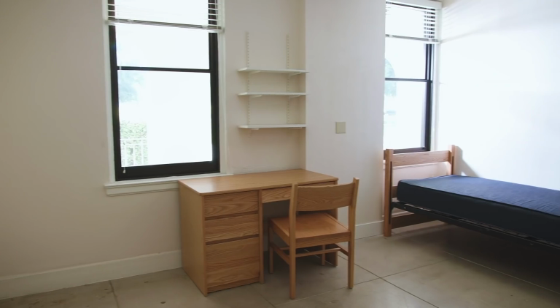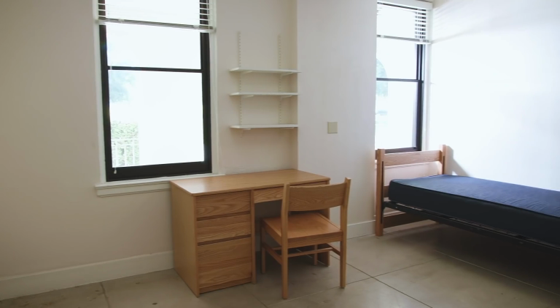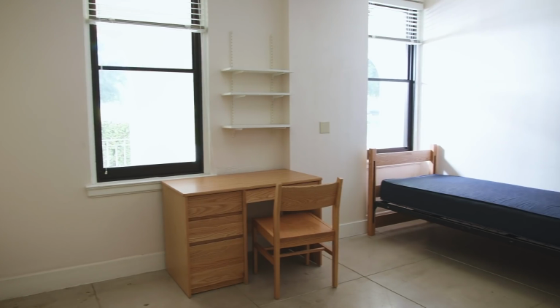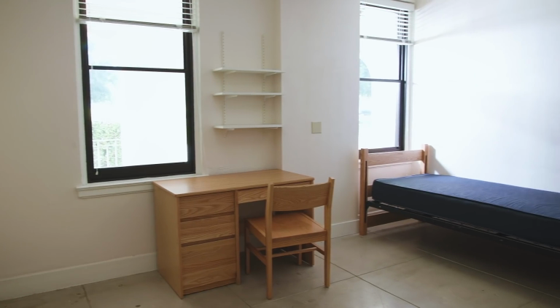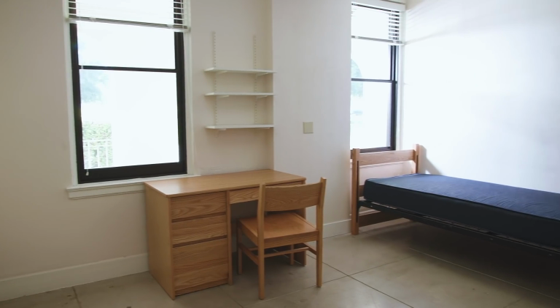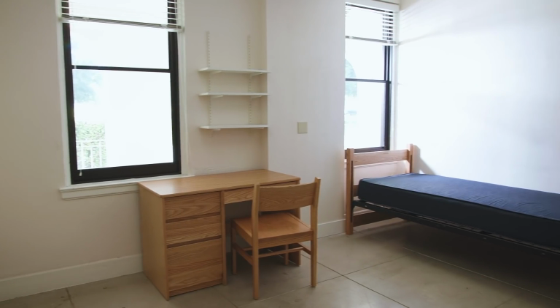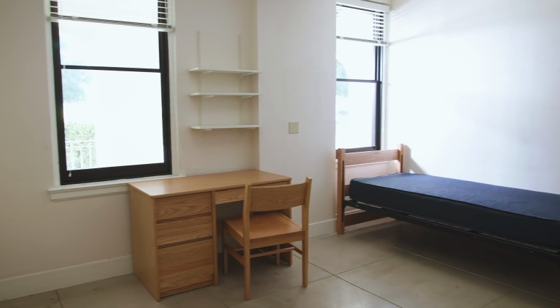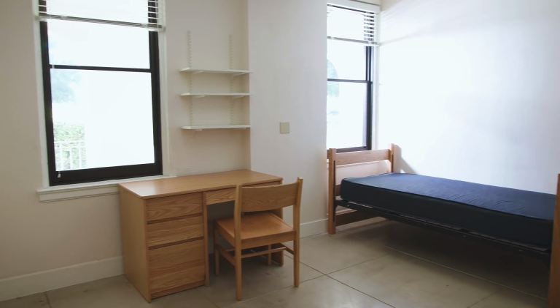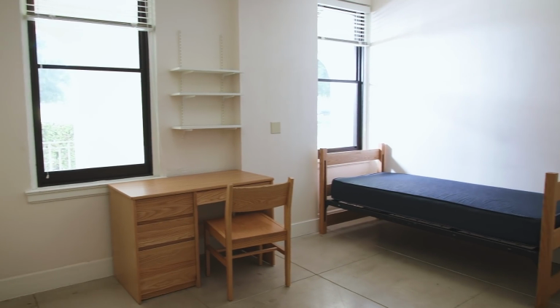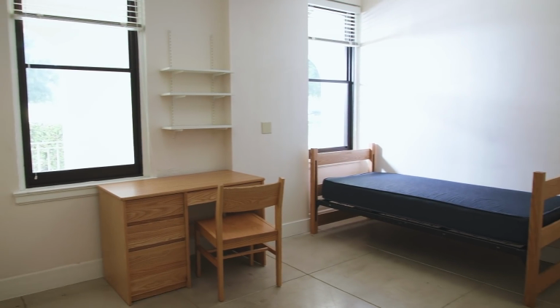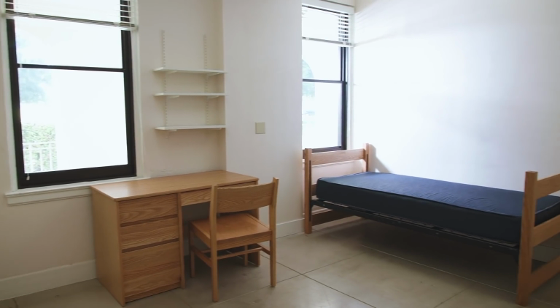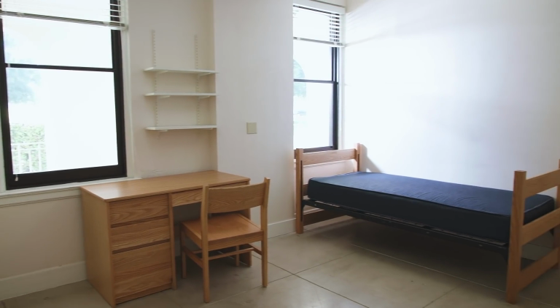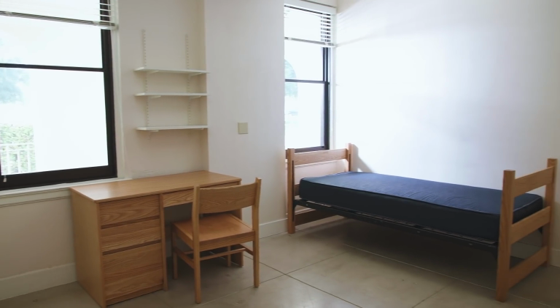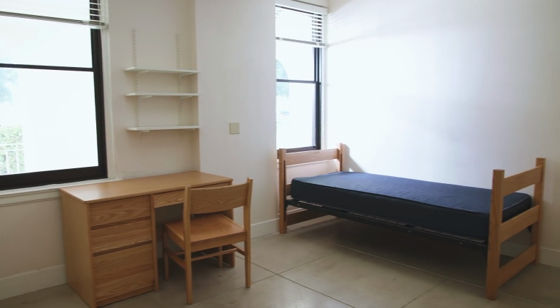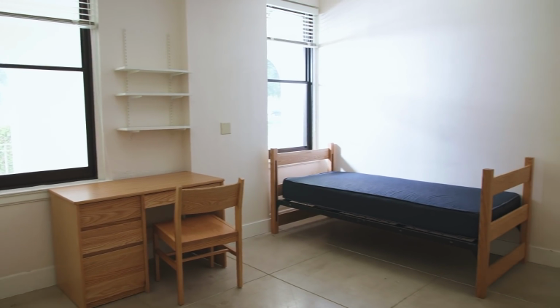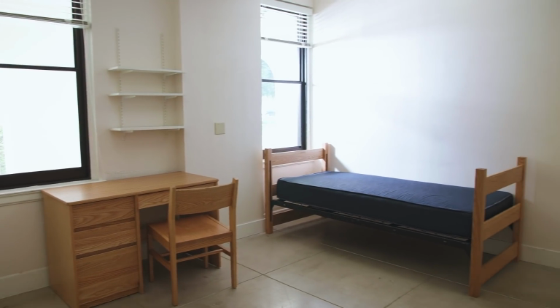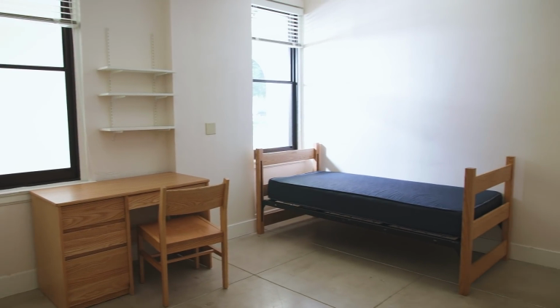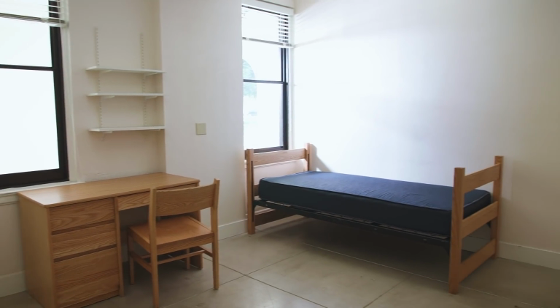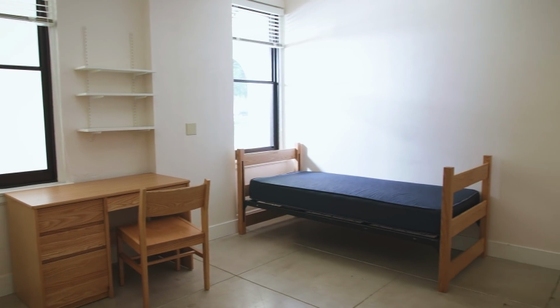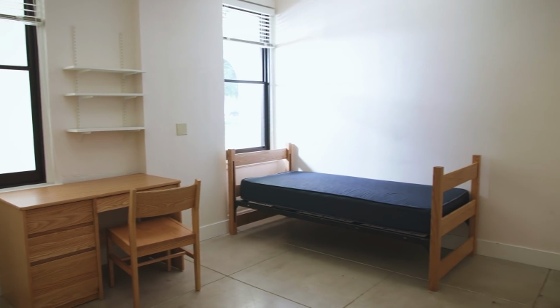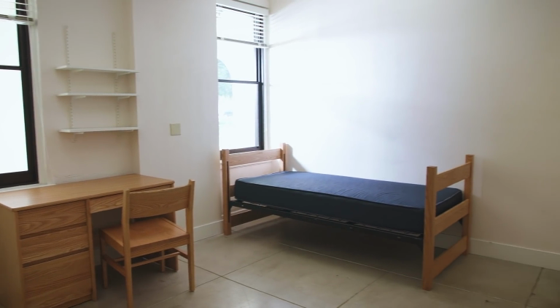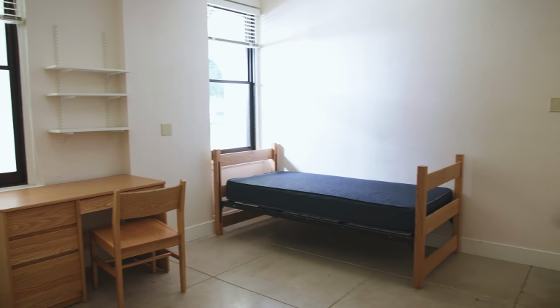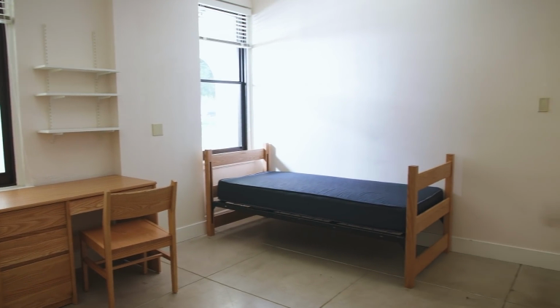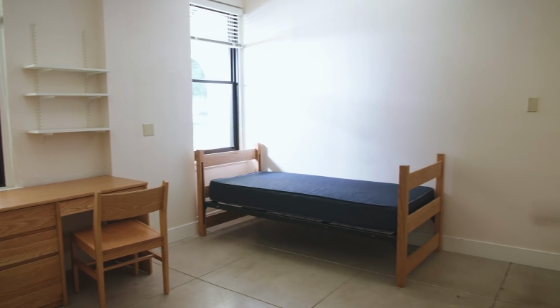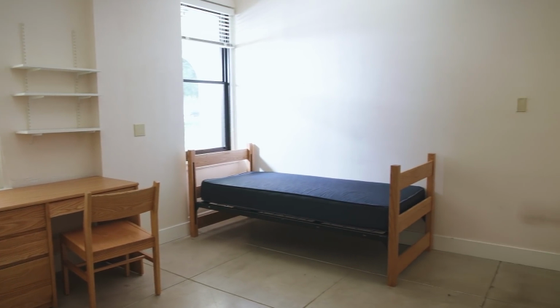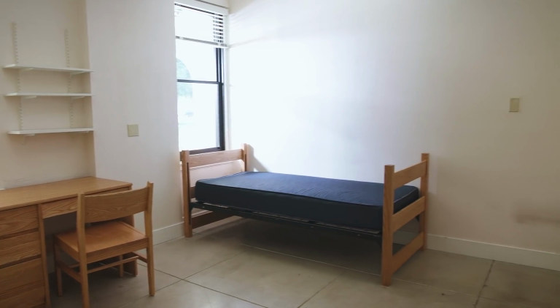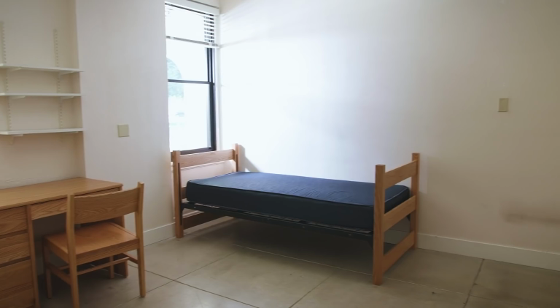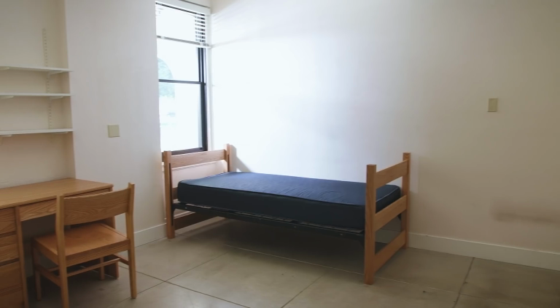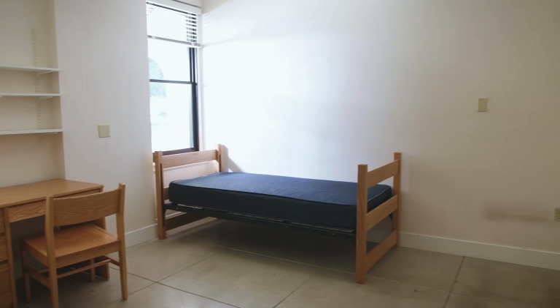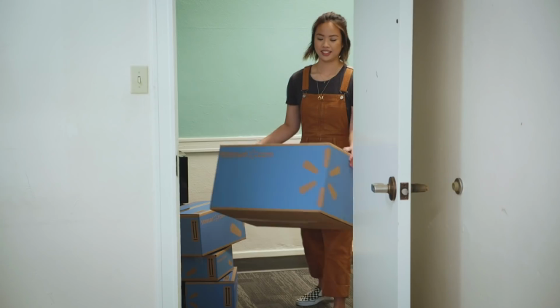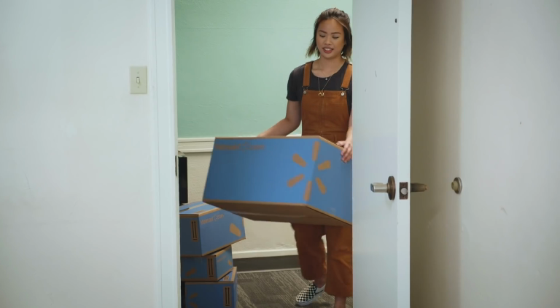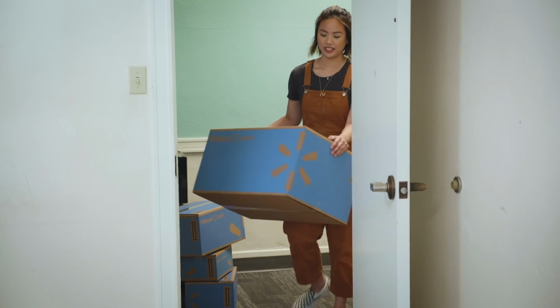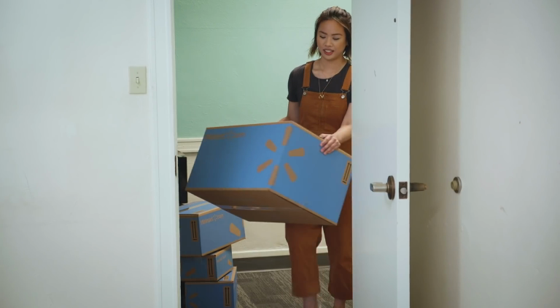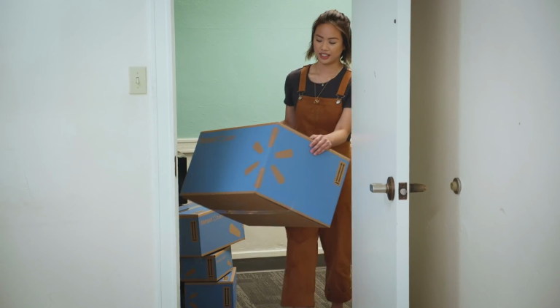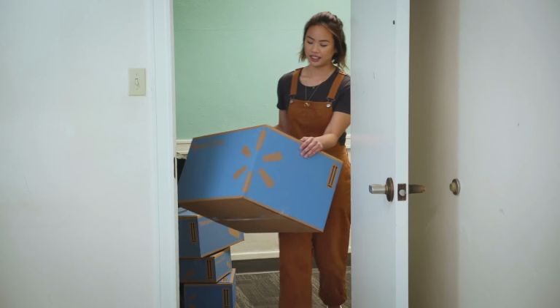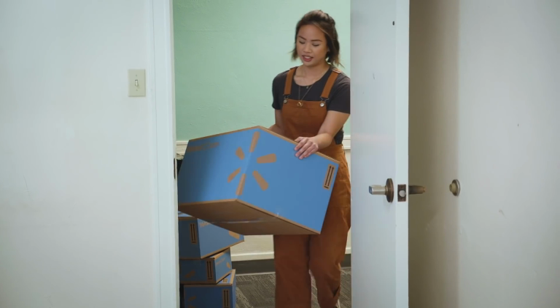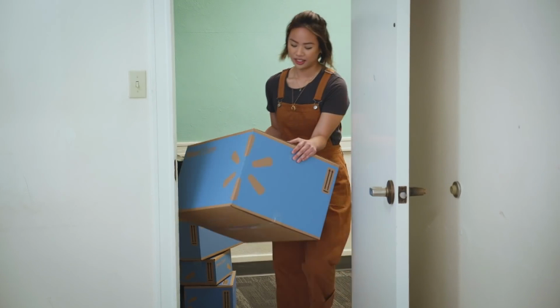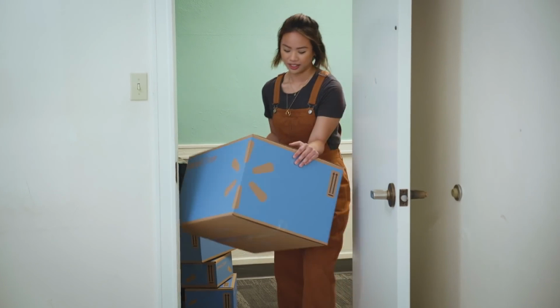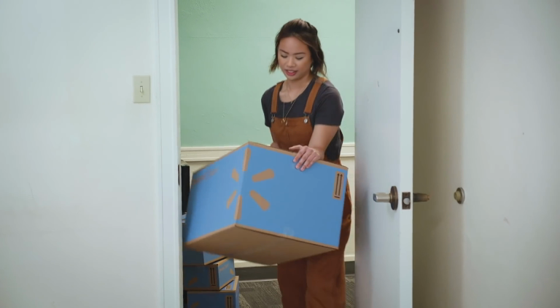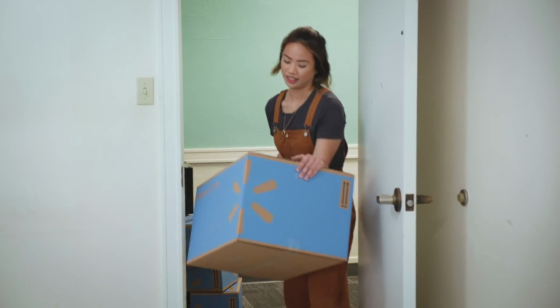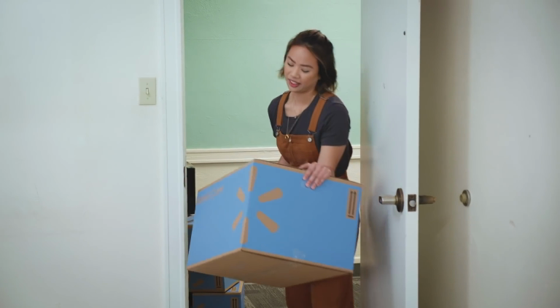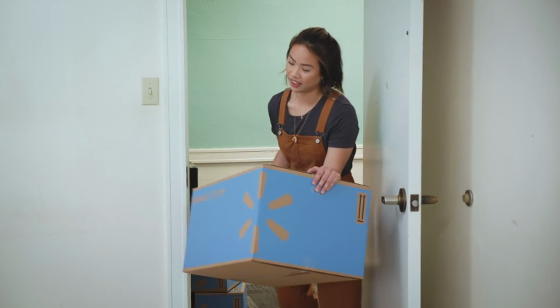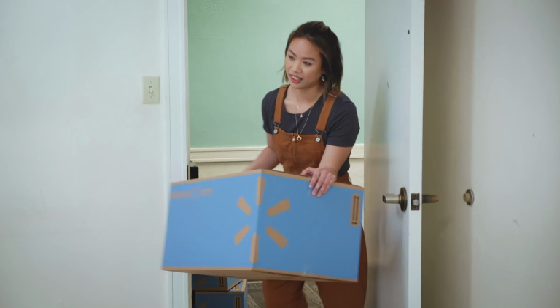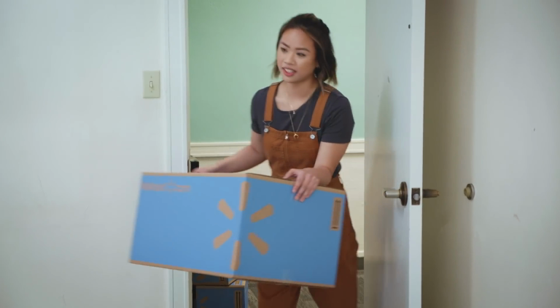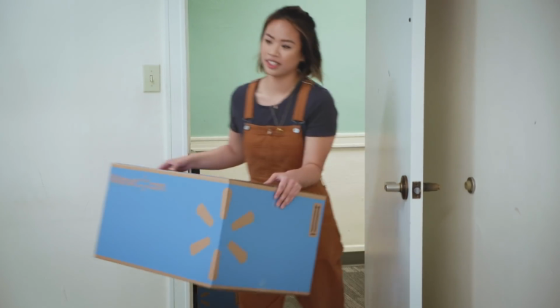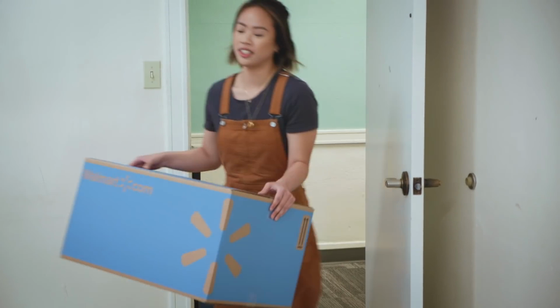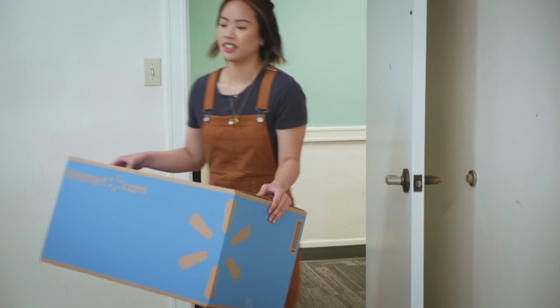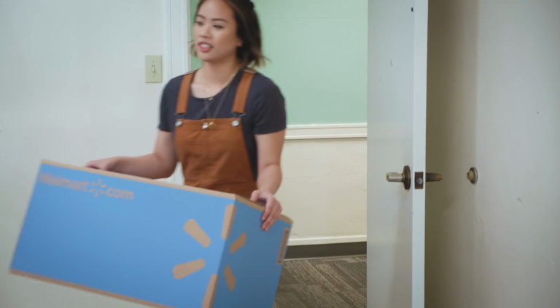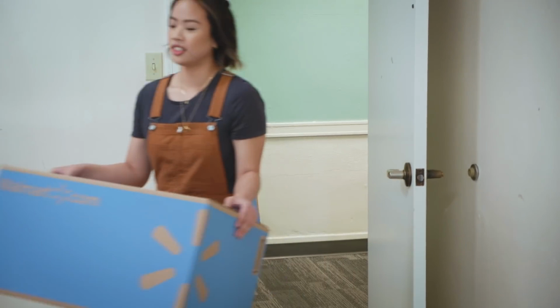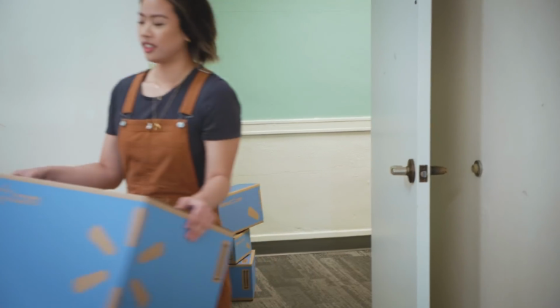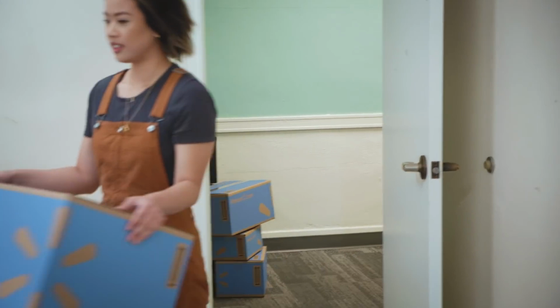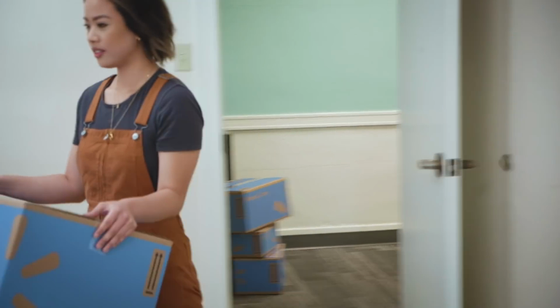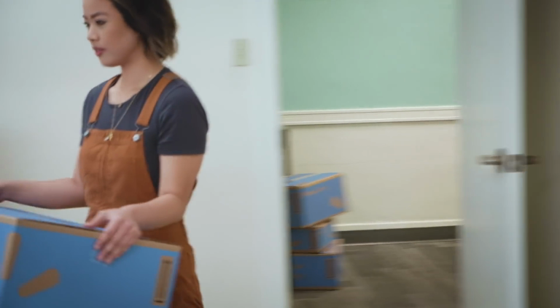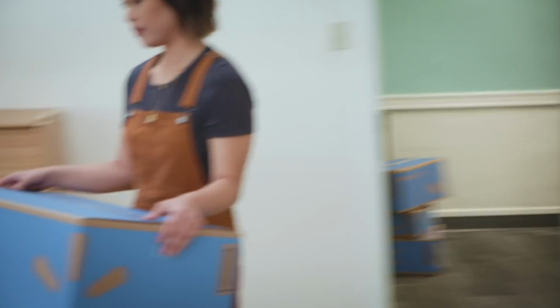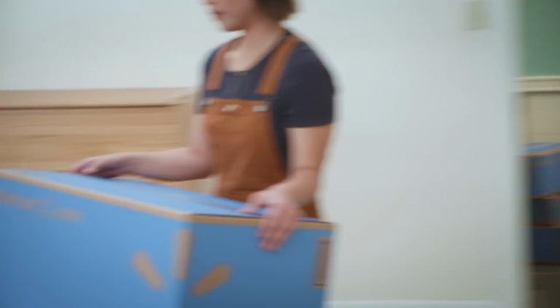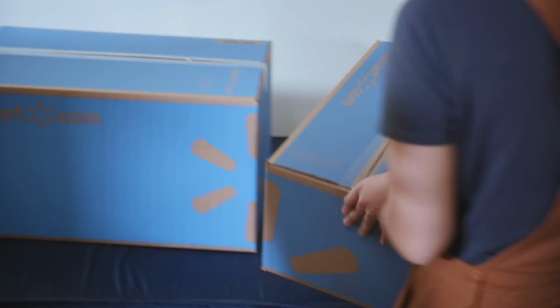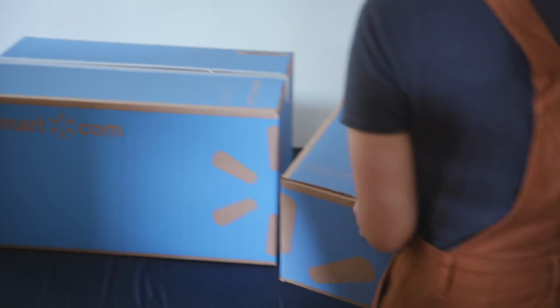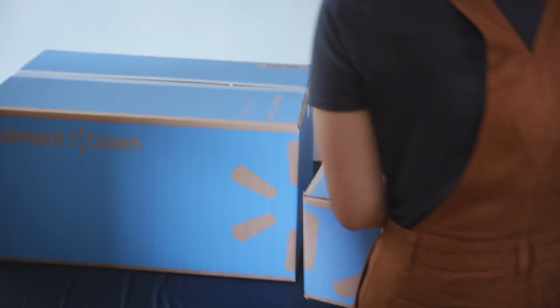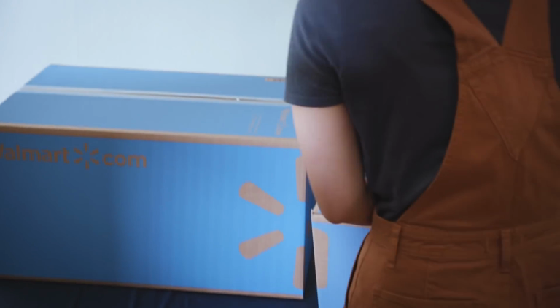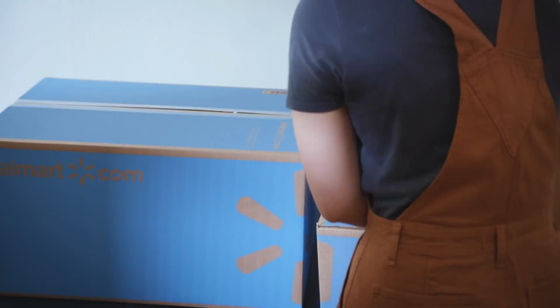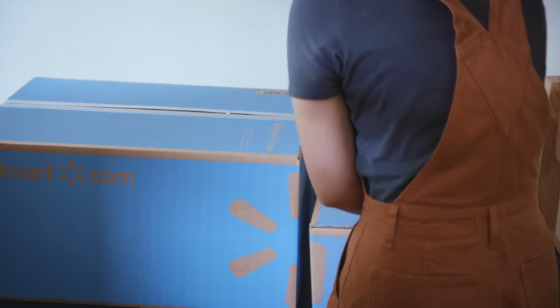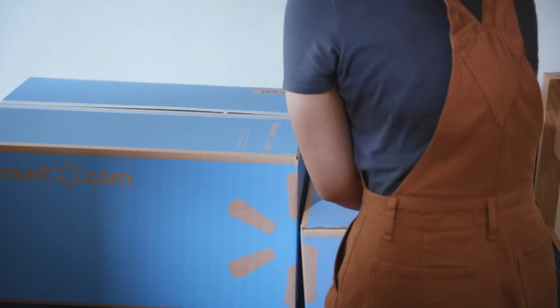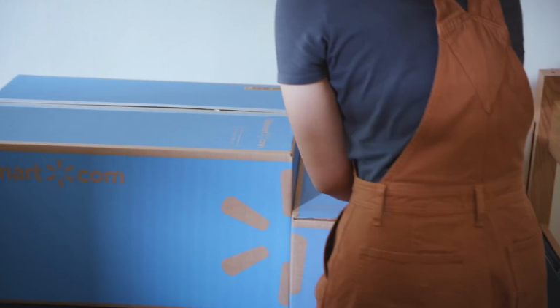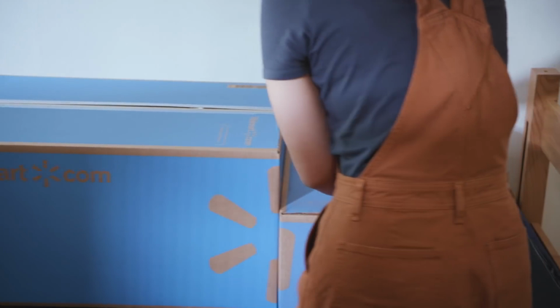I think this dorm can be a place that she calls home. She loves the boho accents. We can add some personal touches. I think we can create a really cool space.